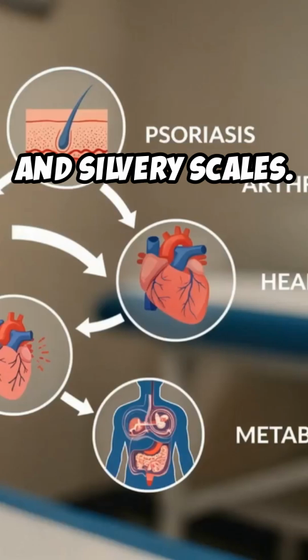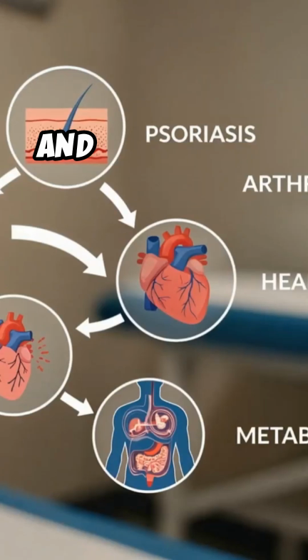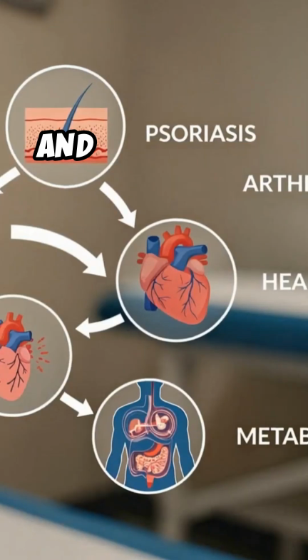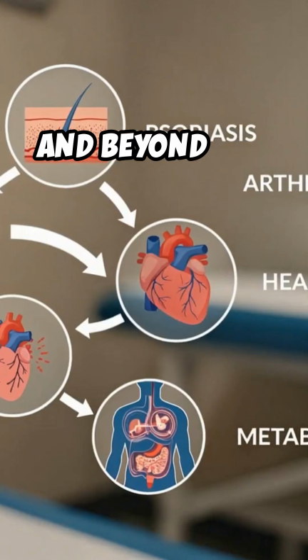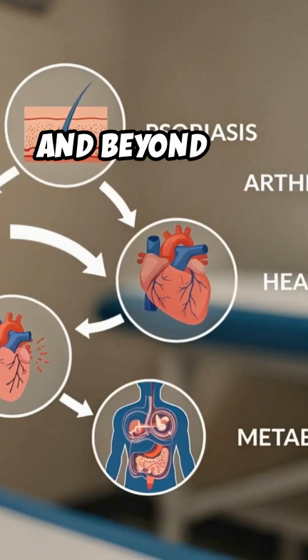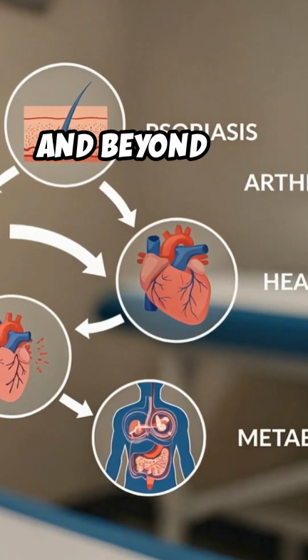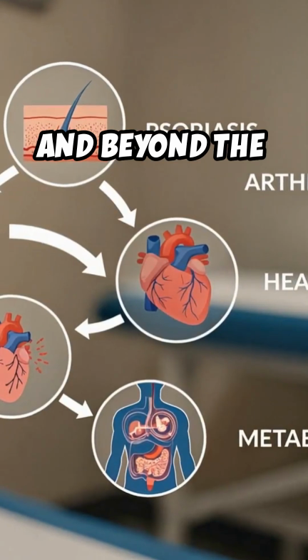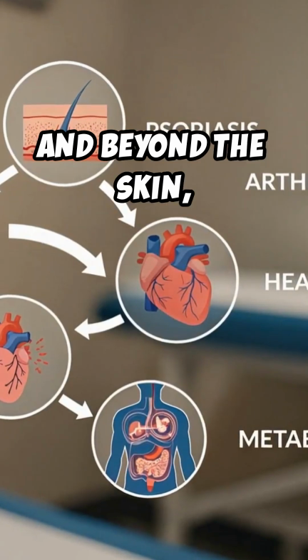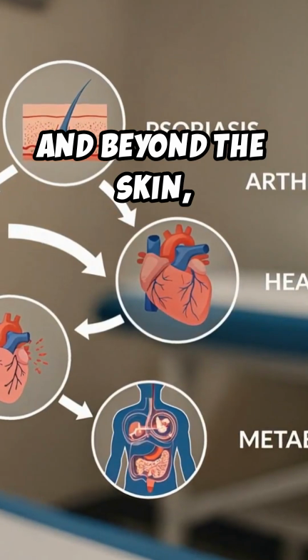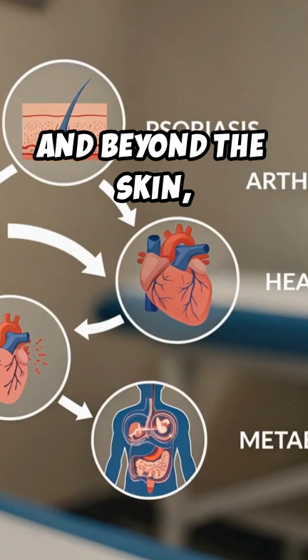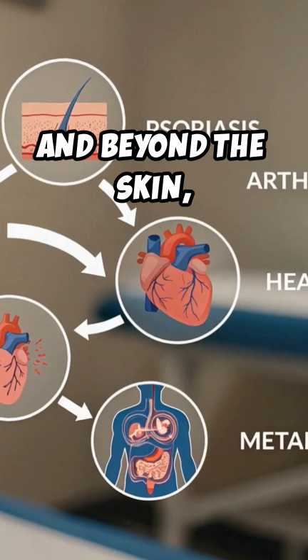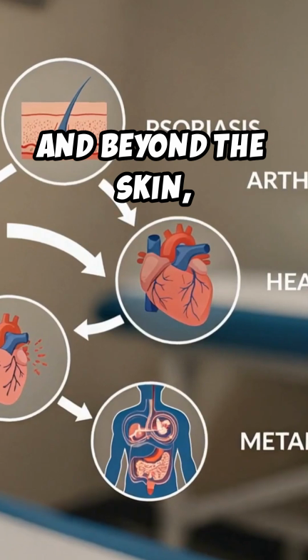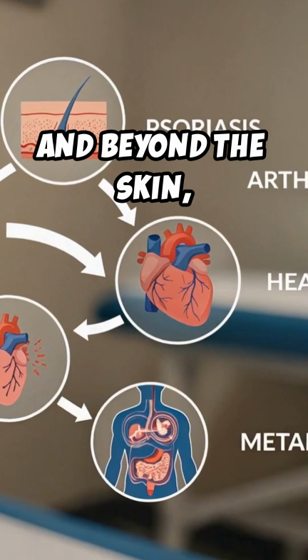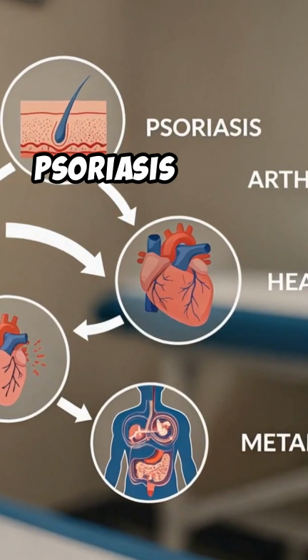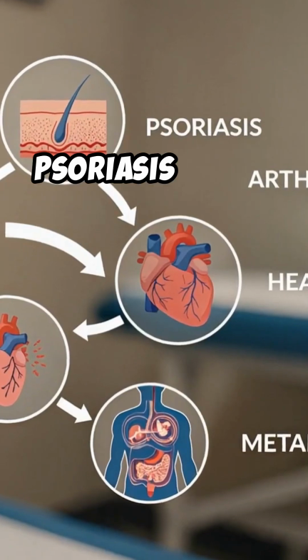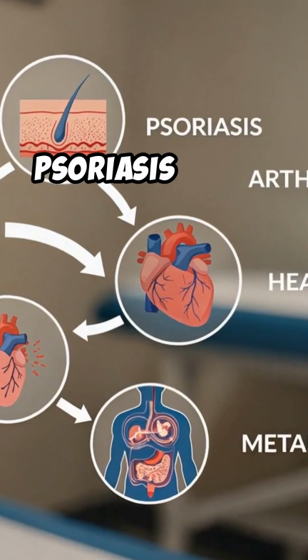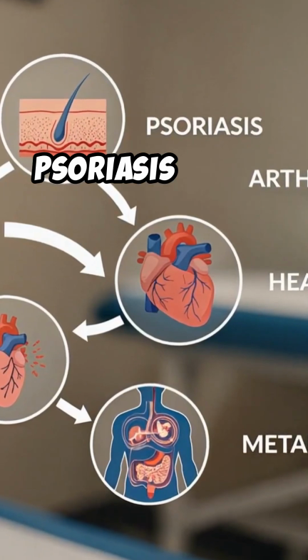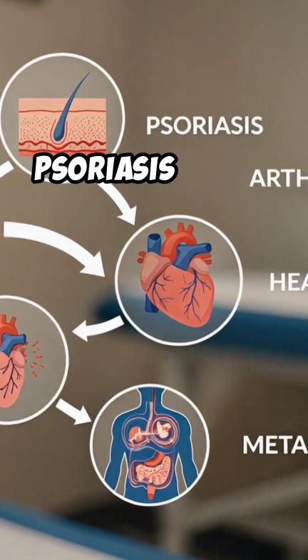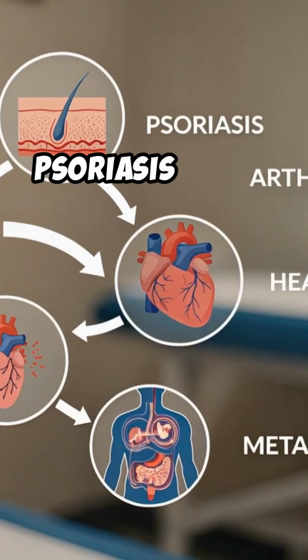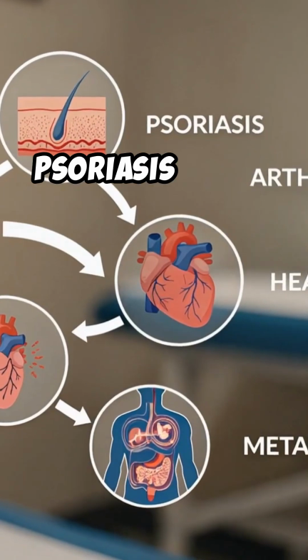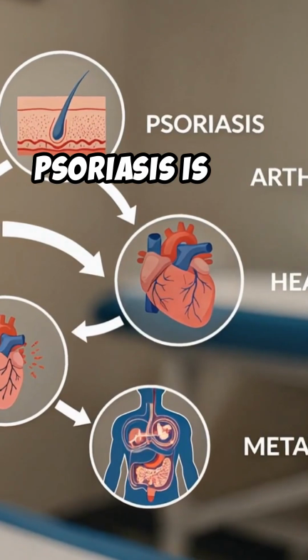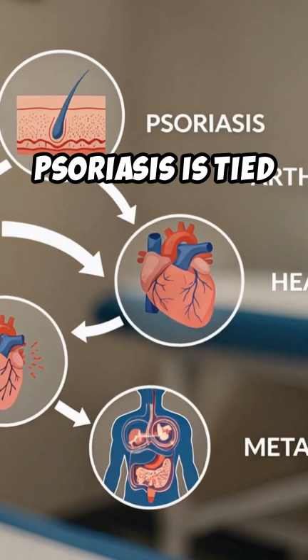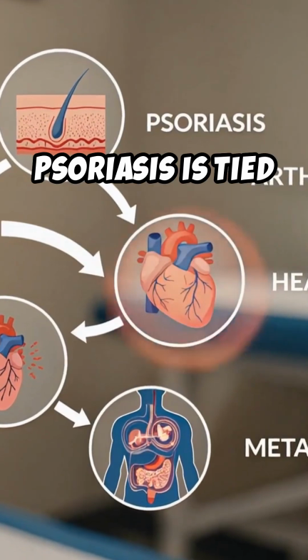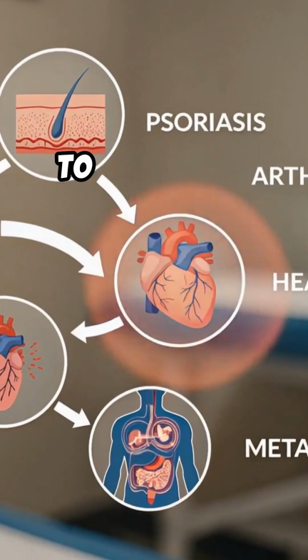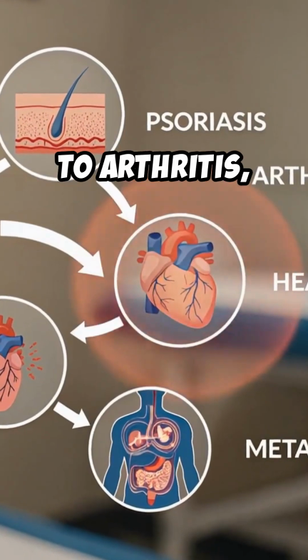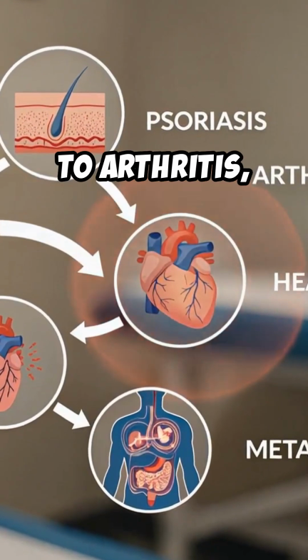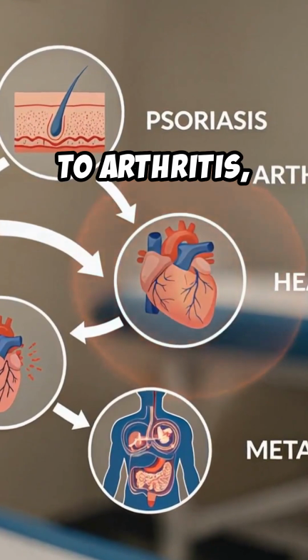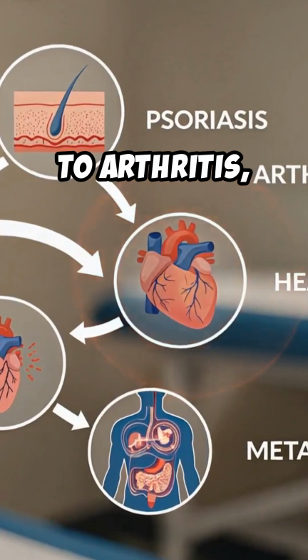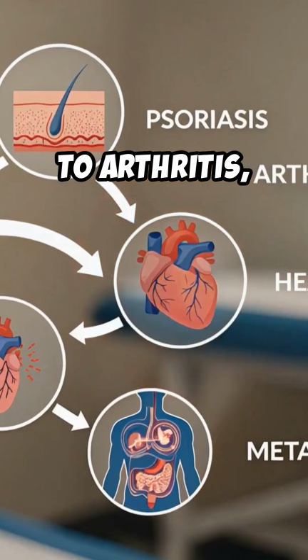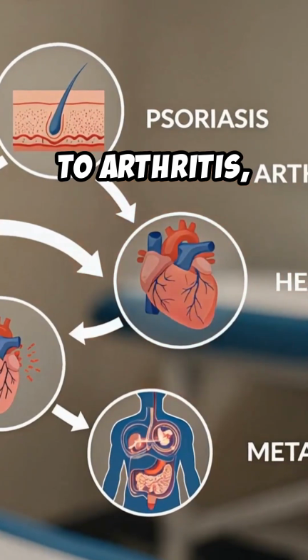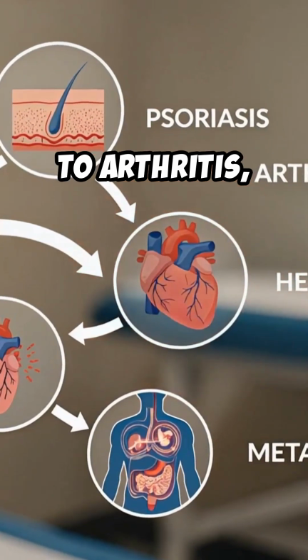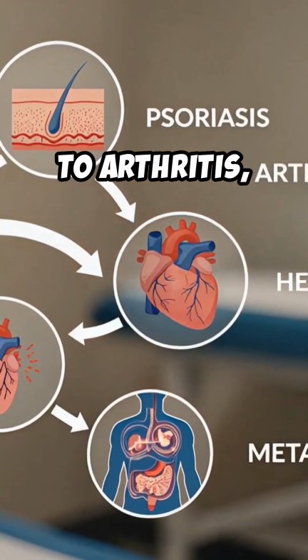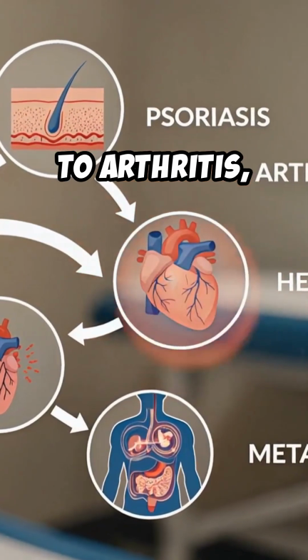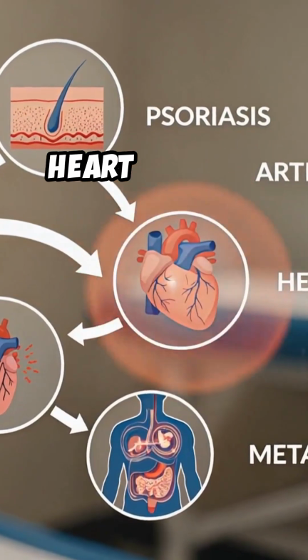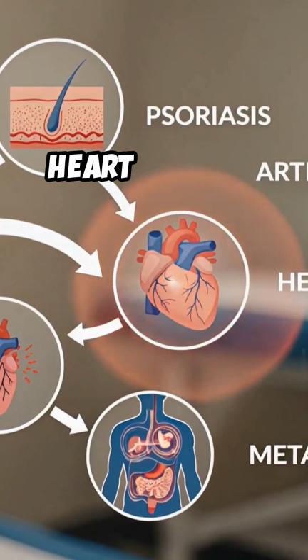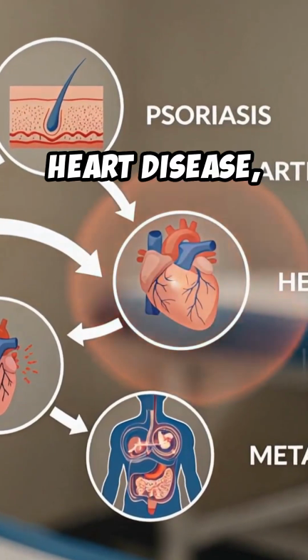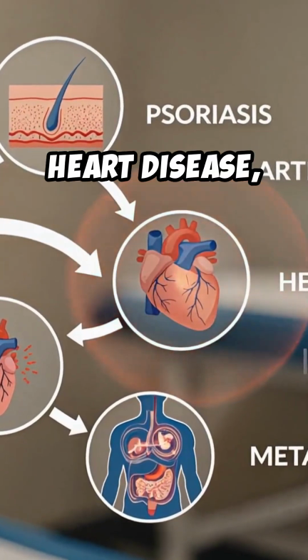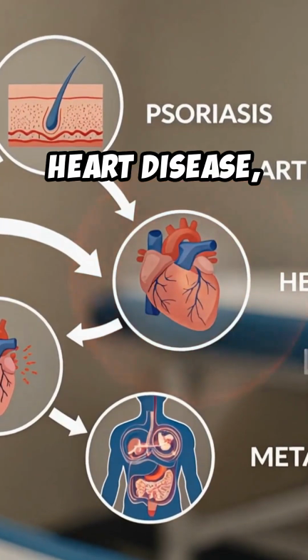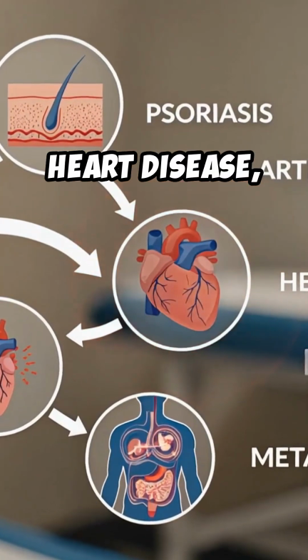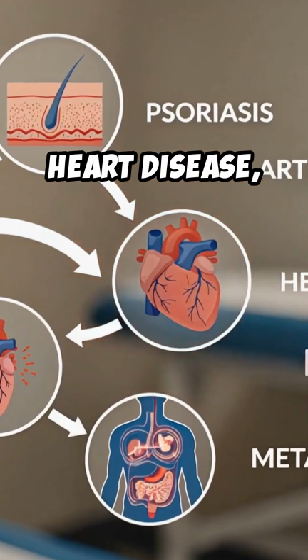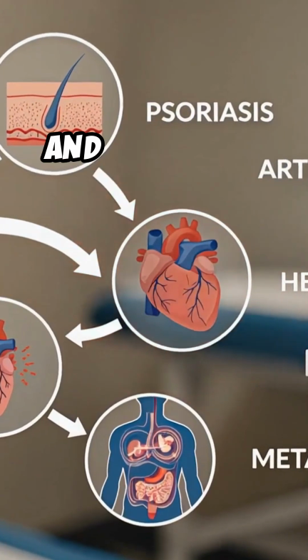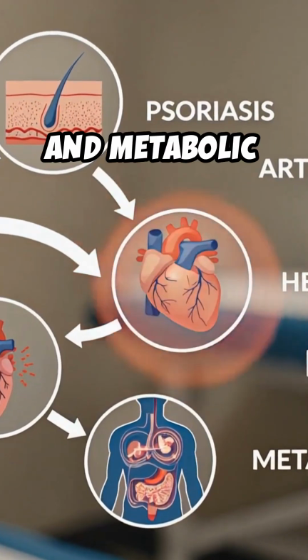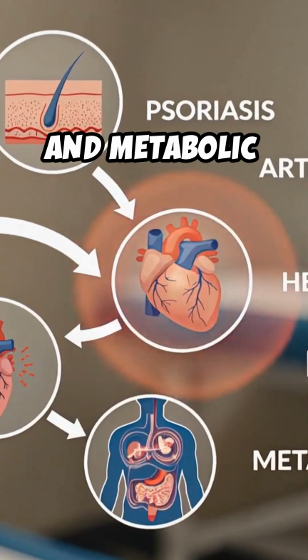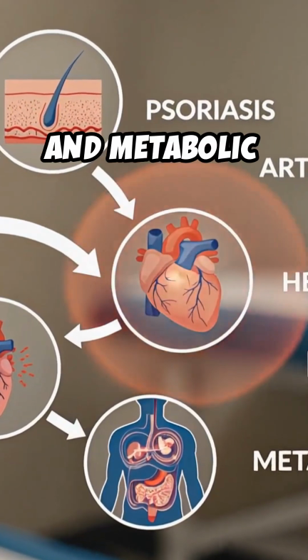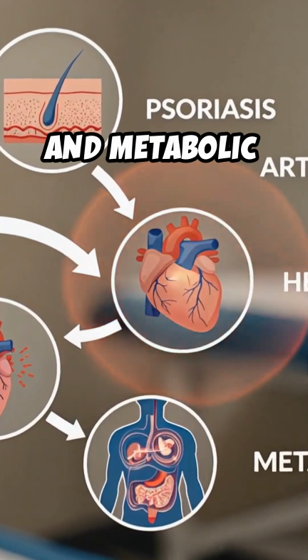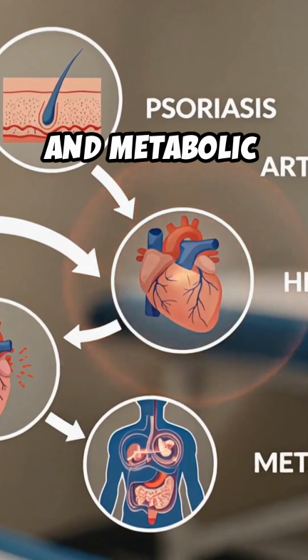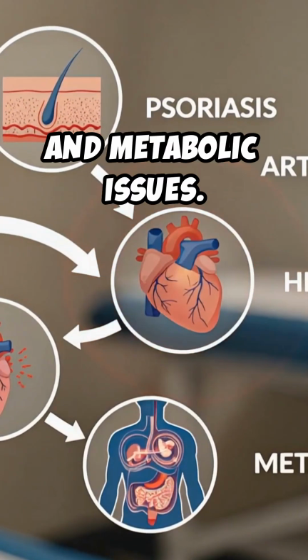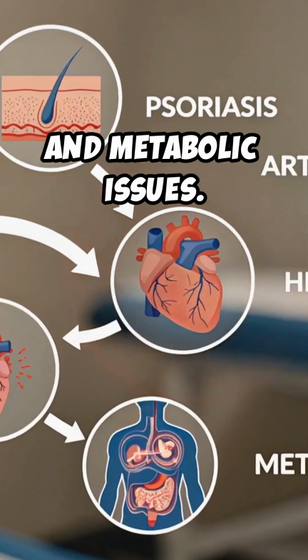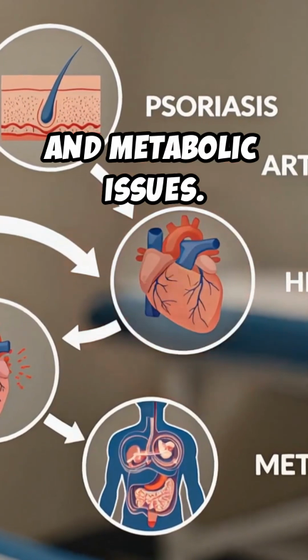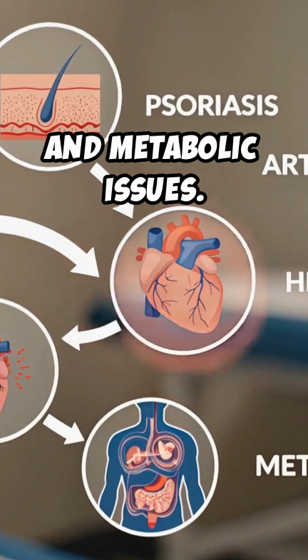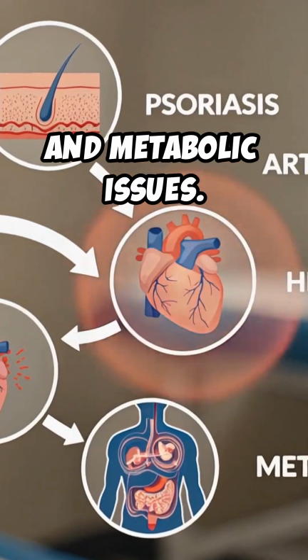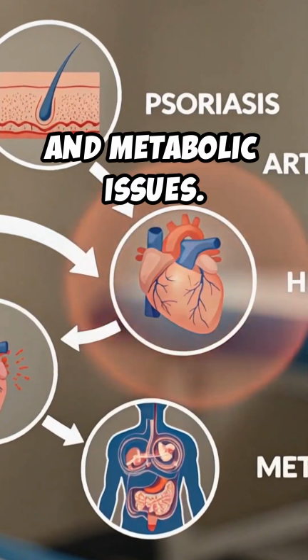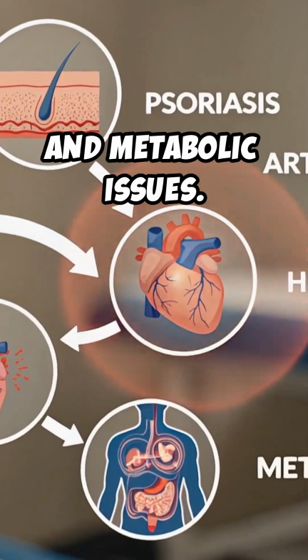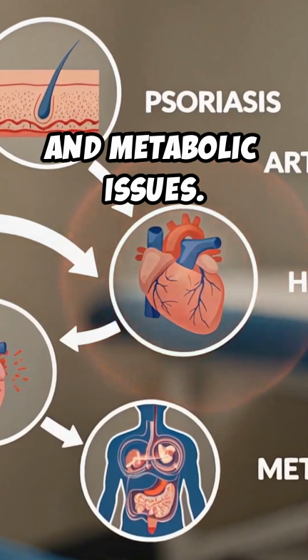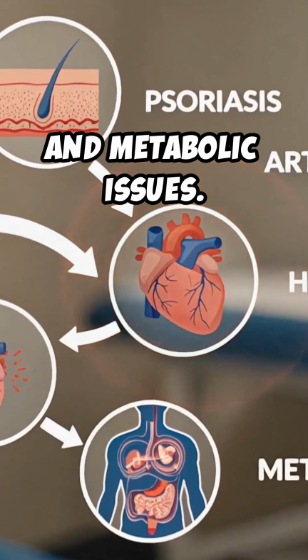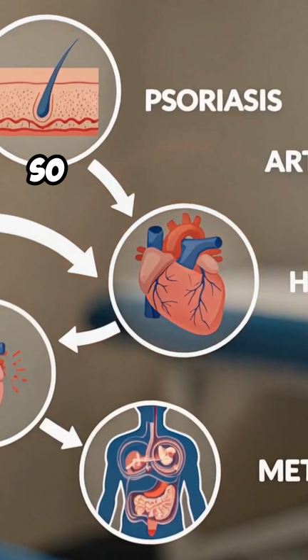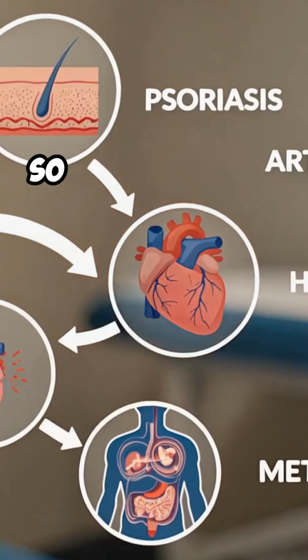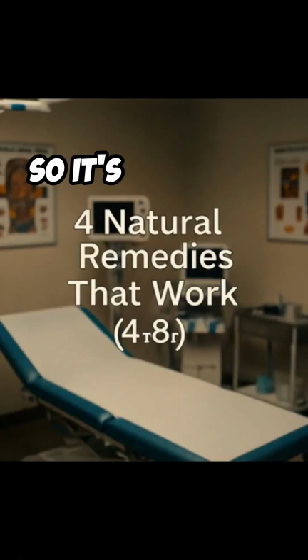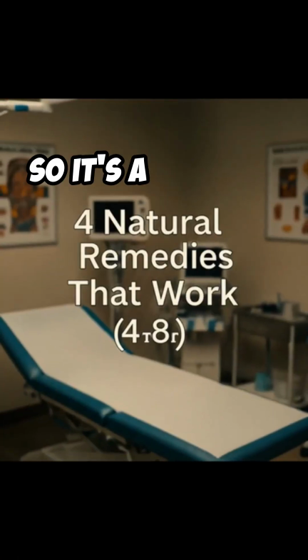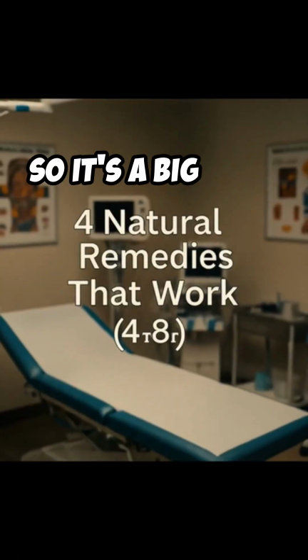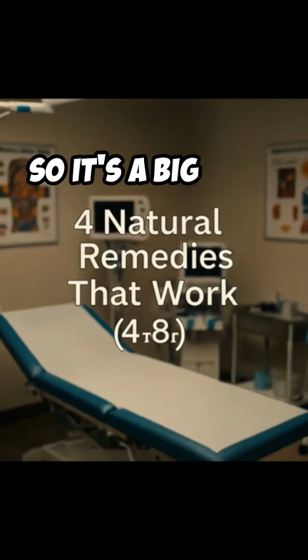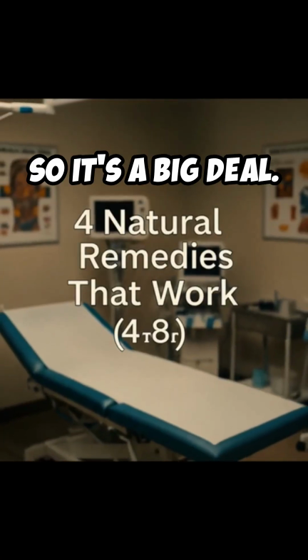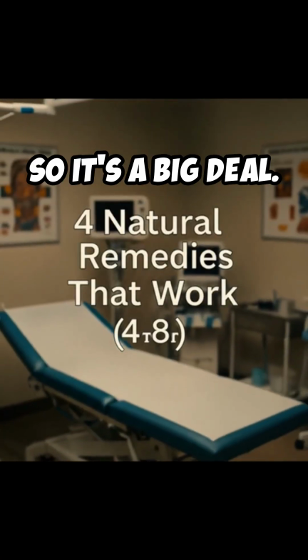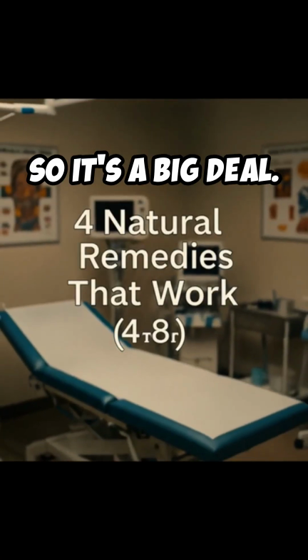And beyond the skin, psoriasis is tied to arthritis, heart disease, and metabolic issues. So it's a big deal.